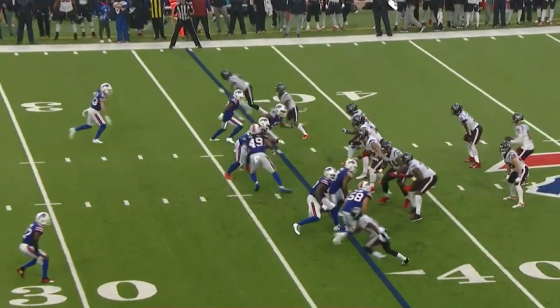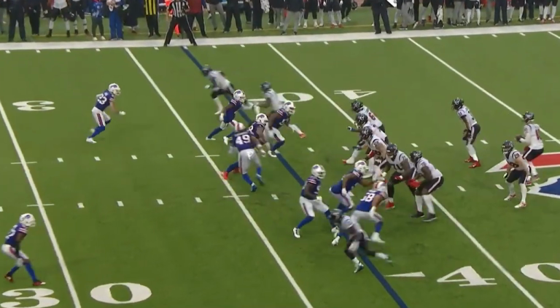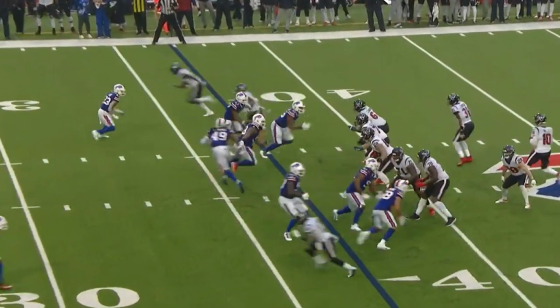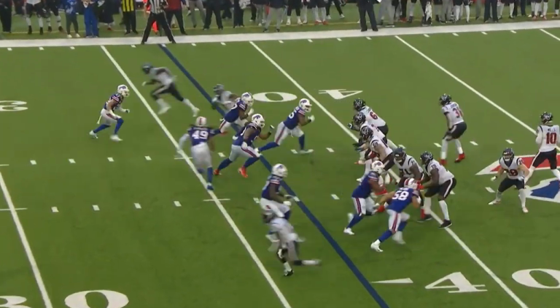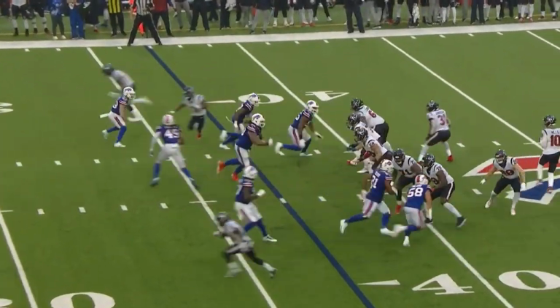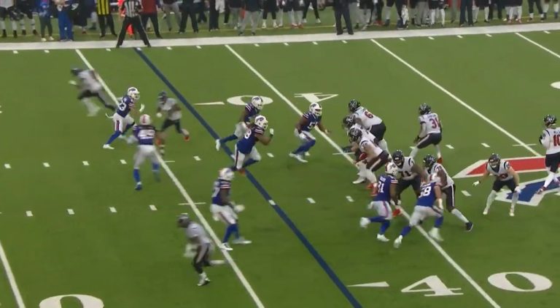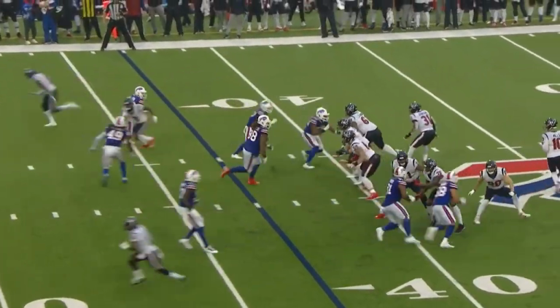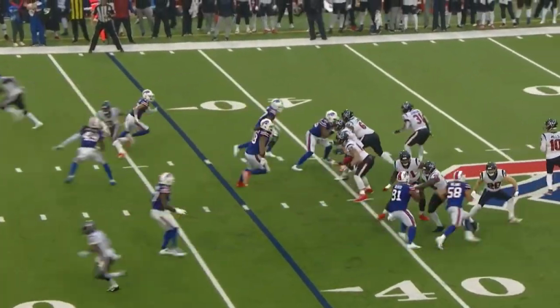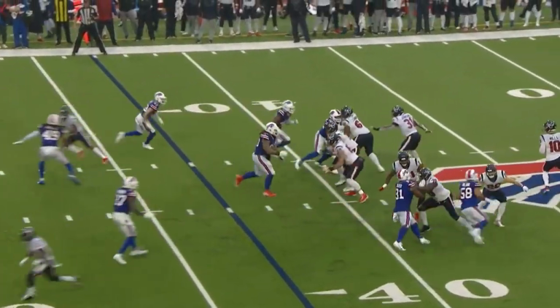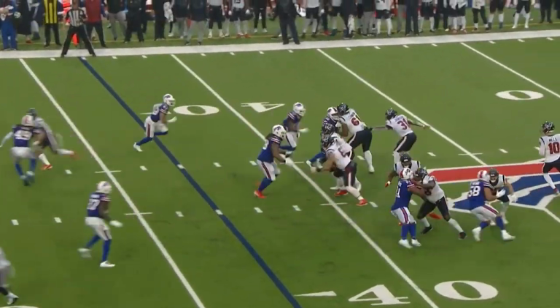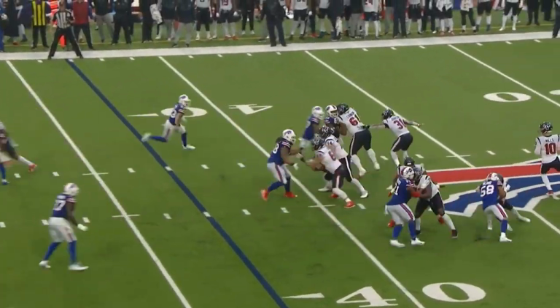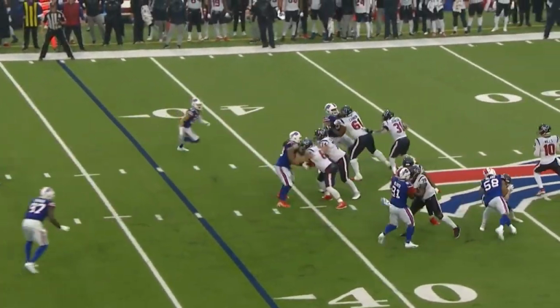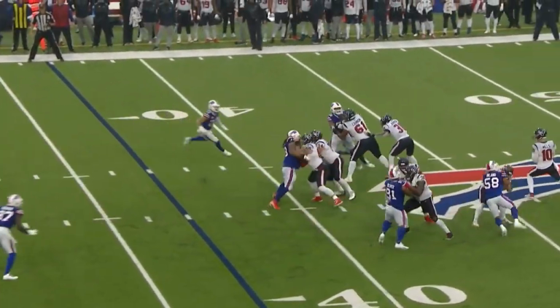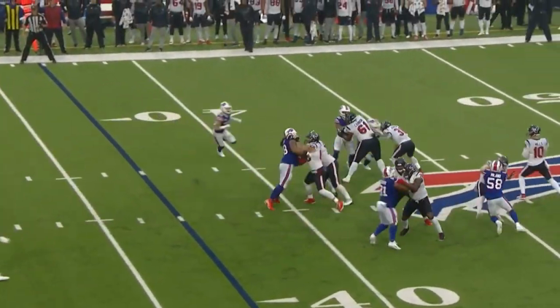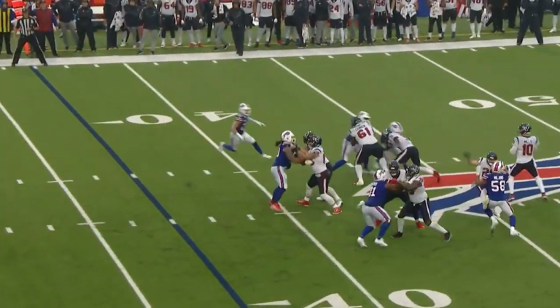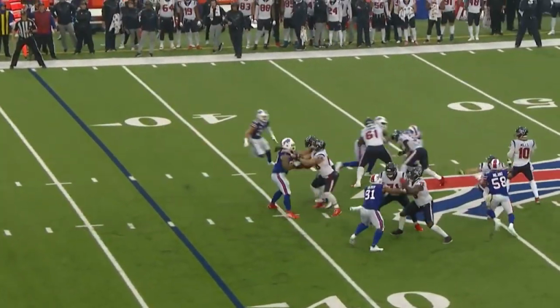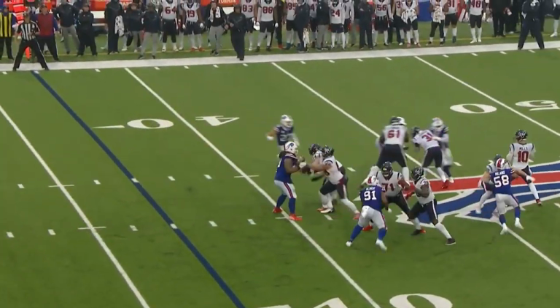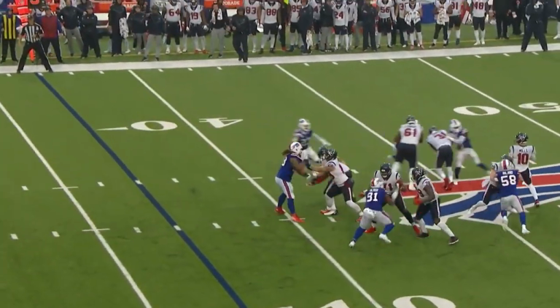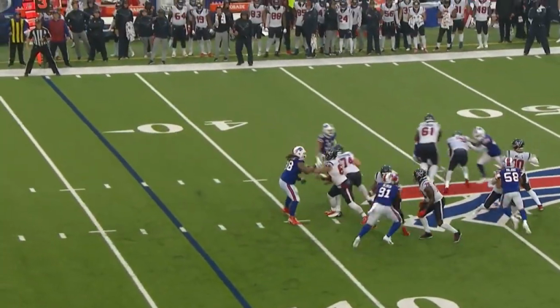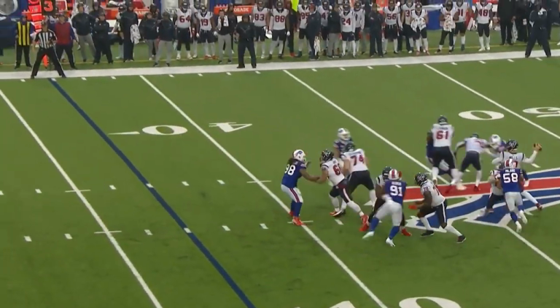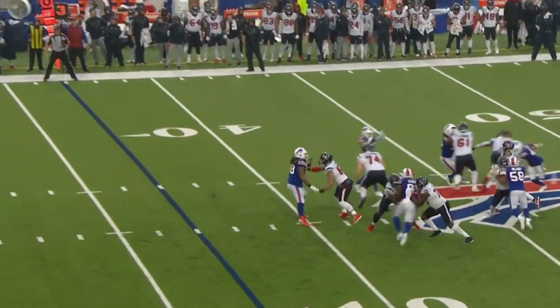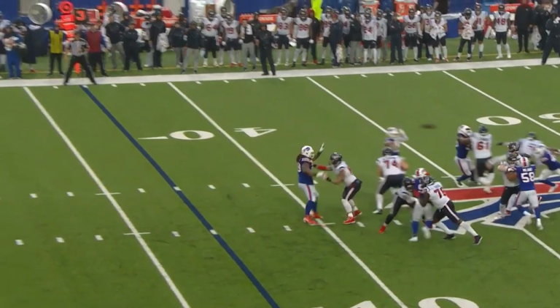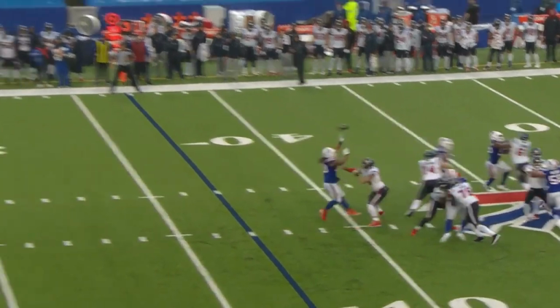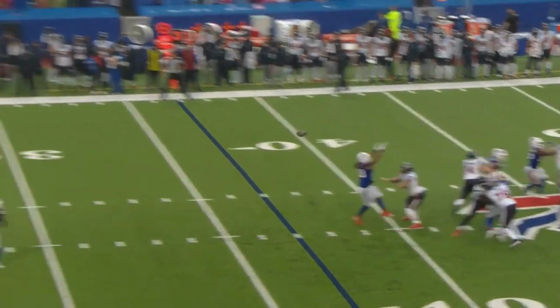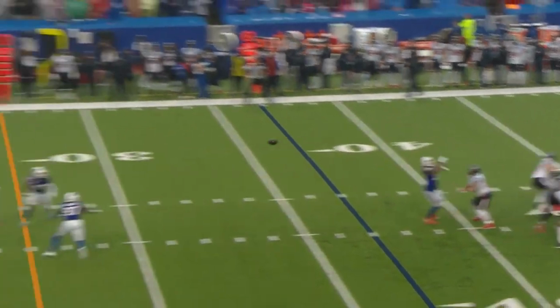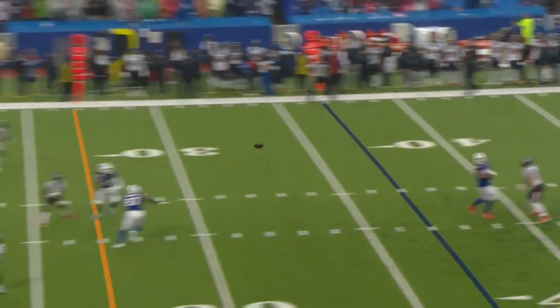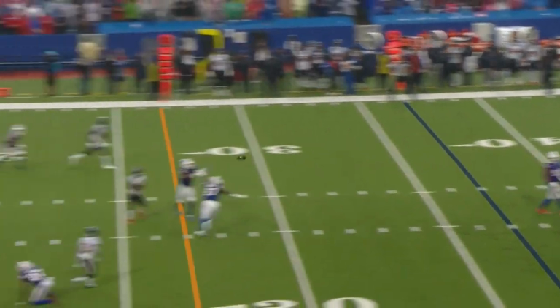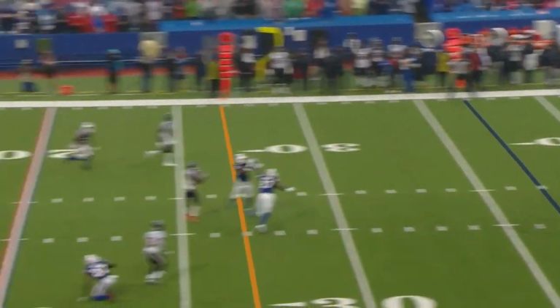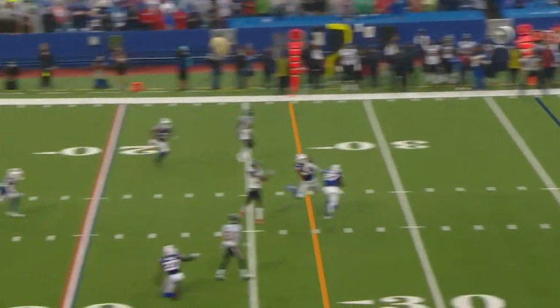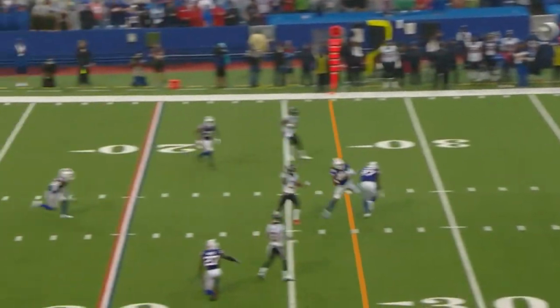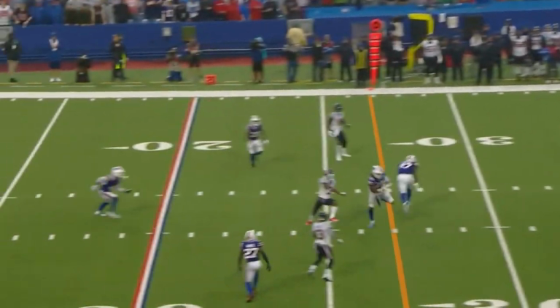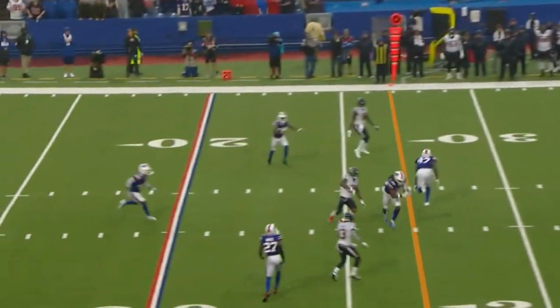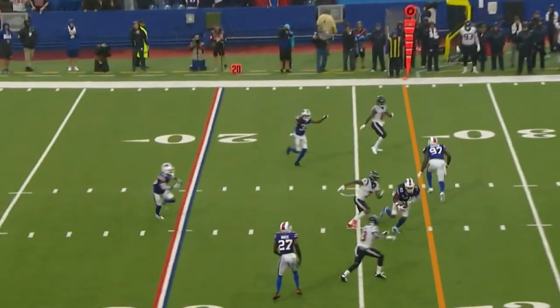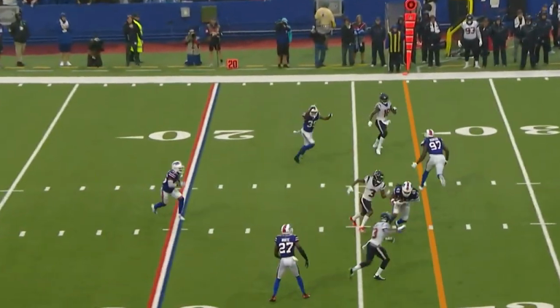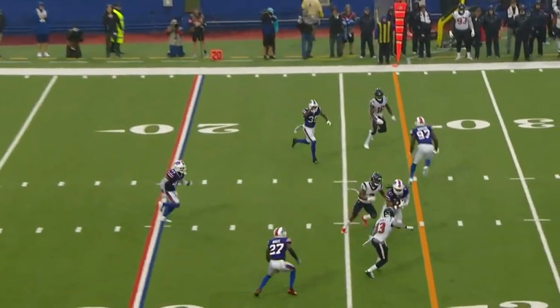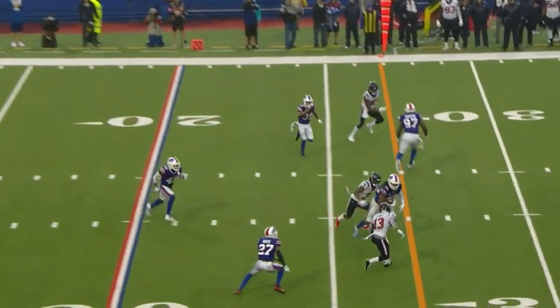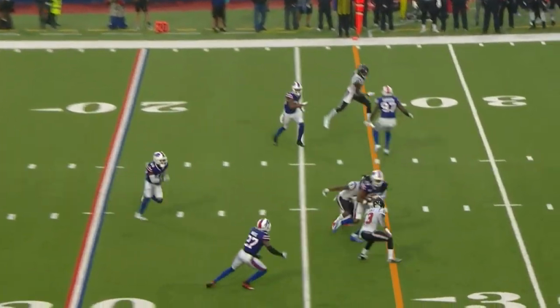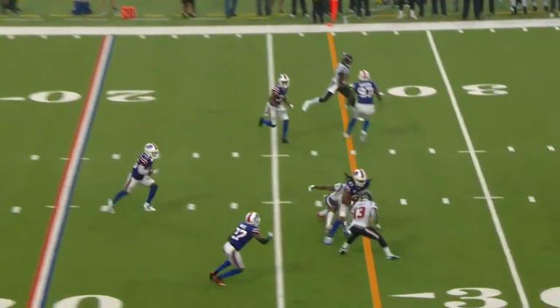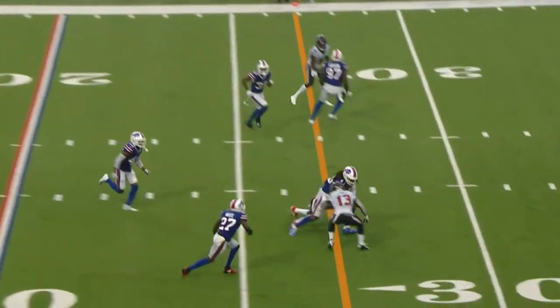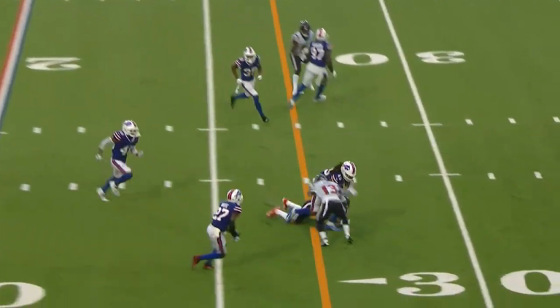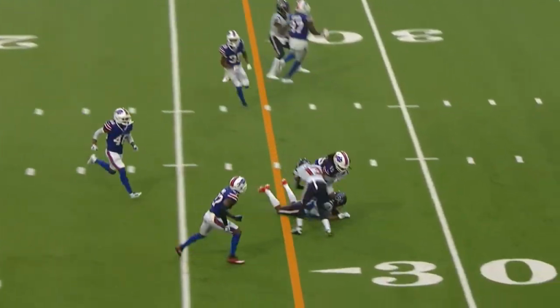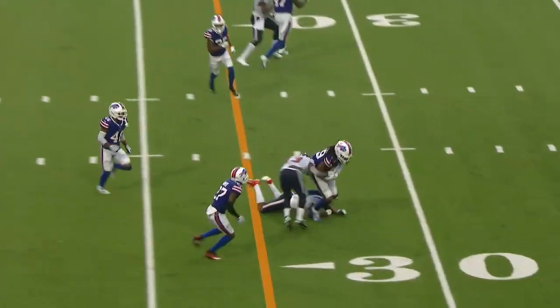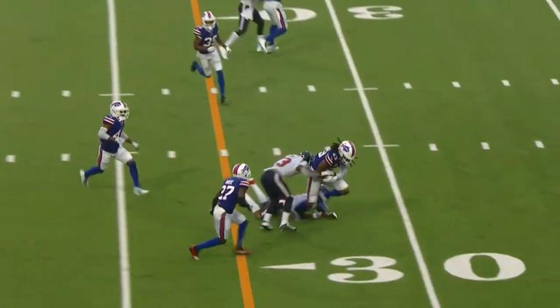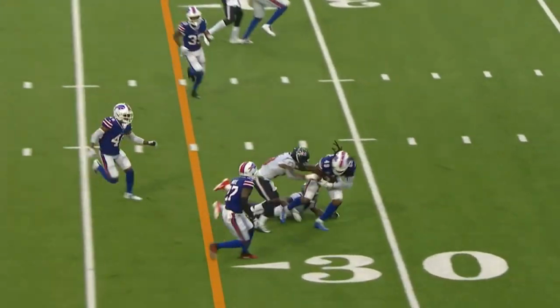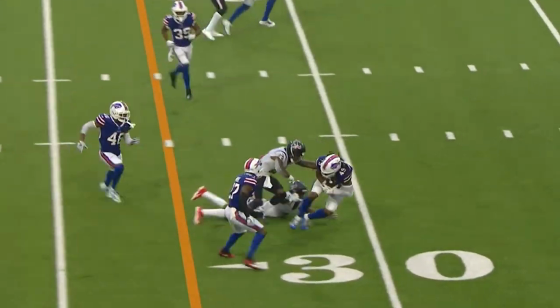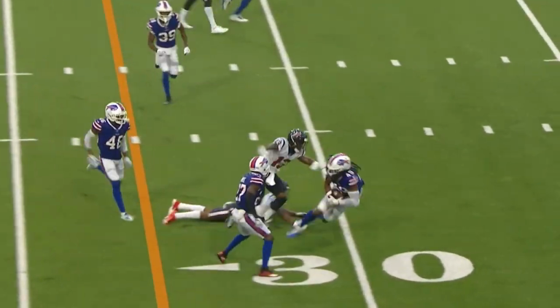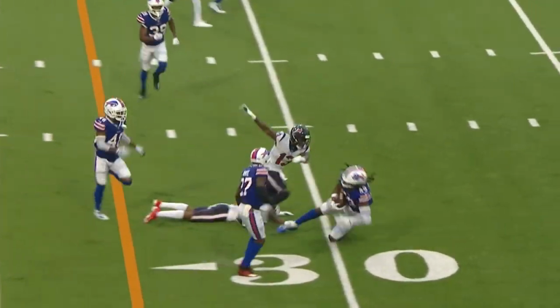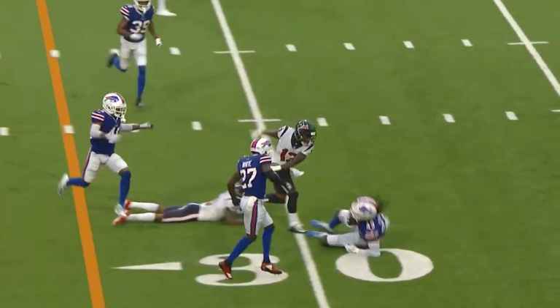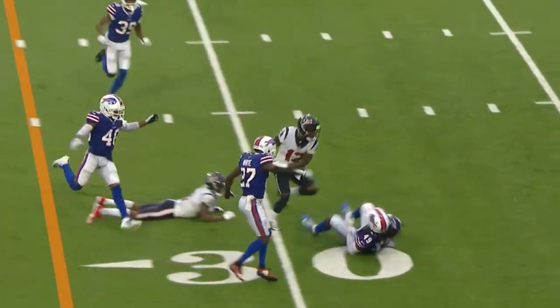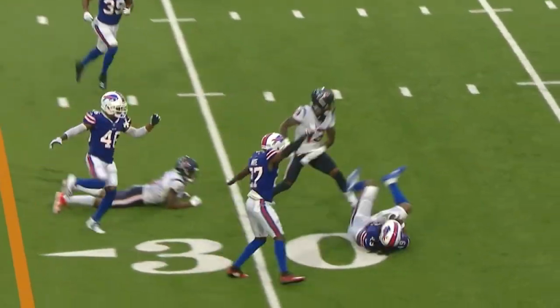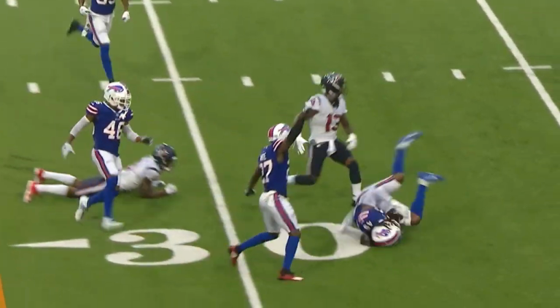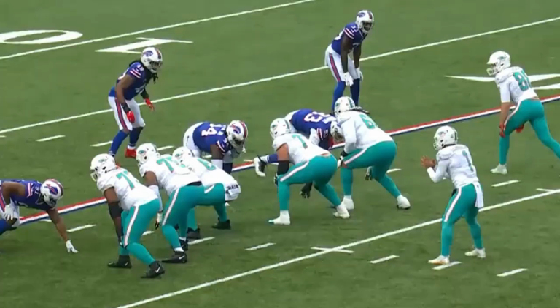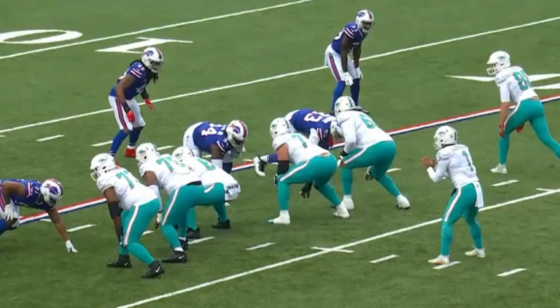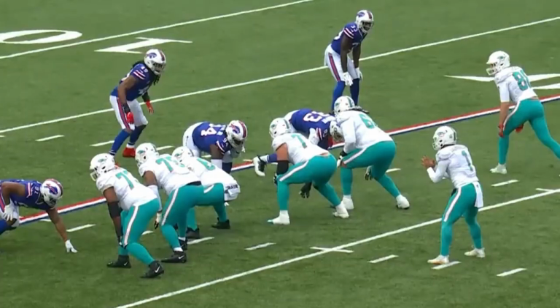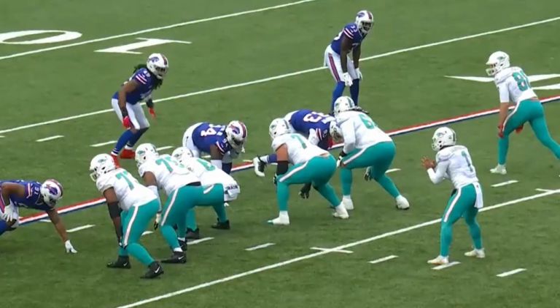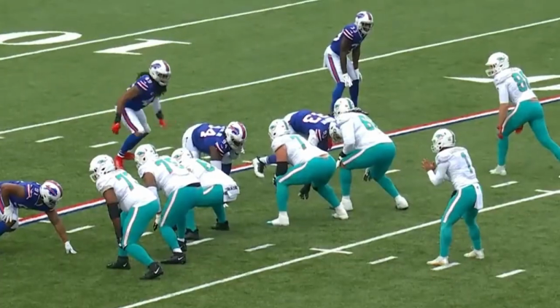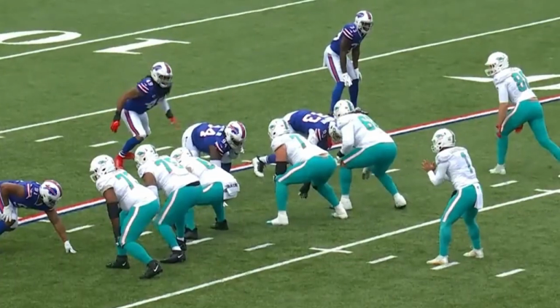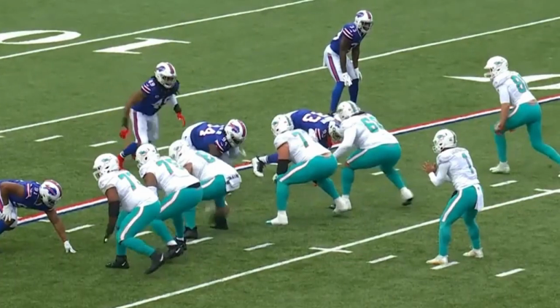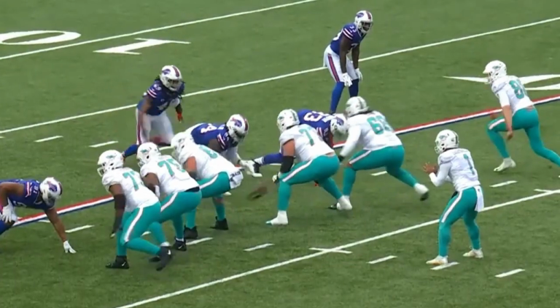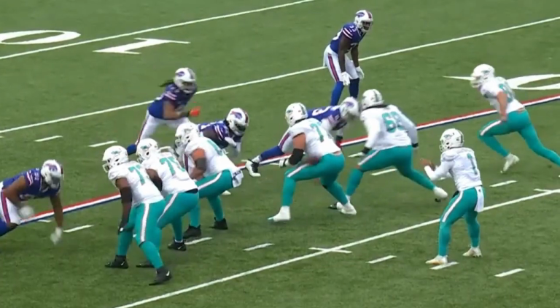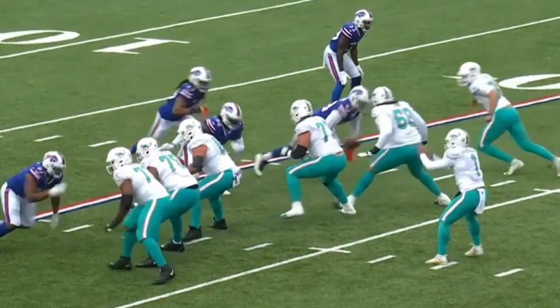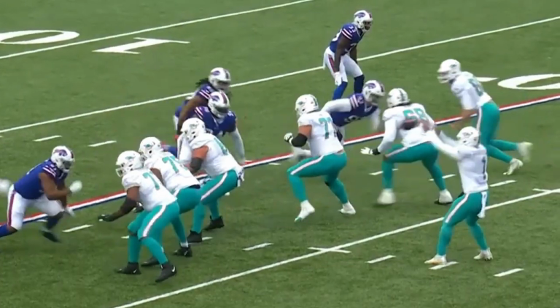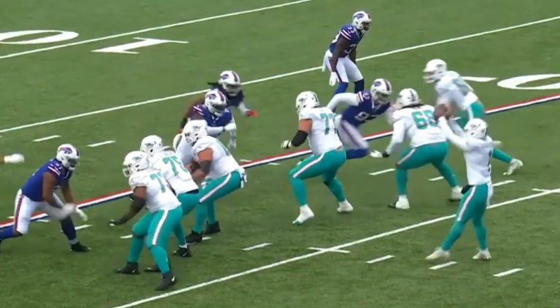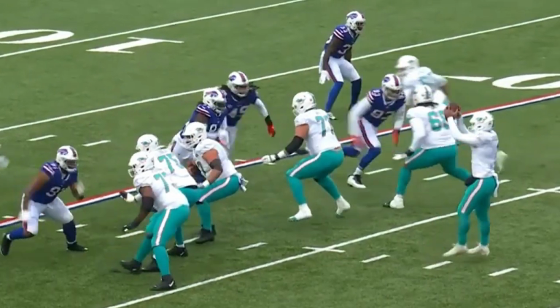Third and ten. Mills is looking that way, now slings it across the middle, and it's picked off — back to the 29.